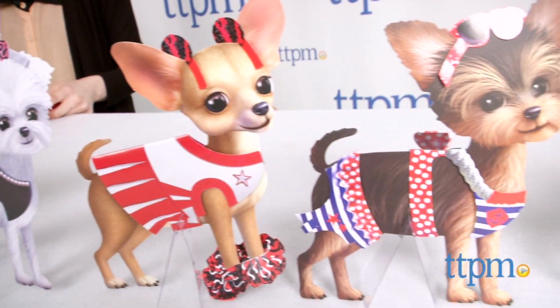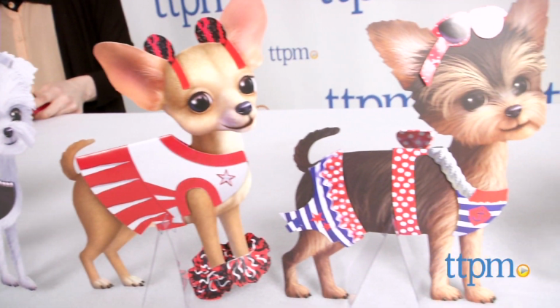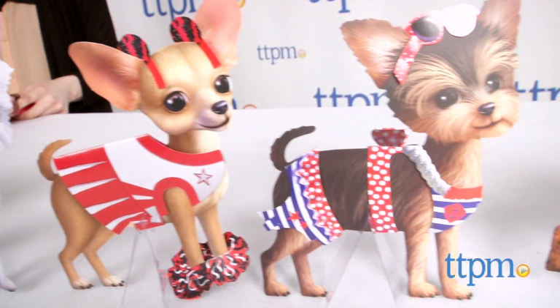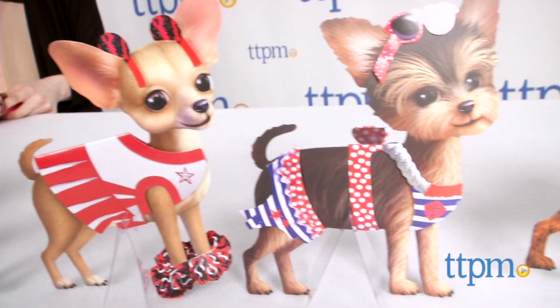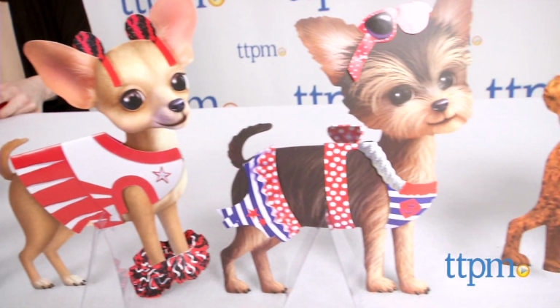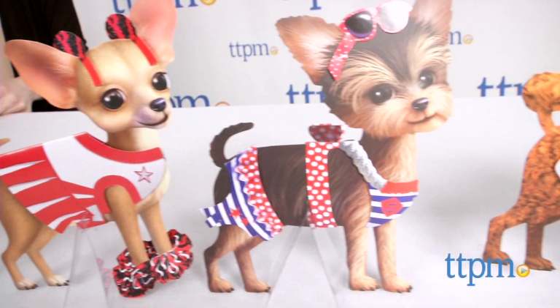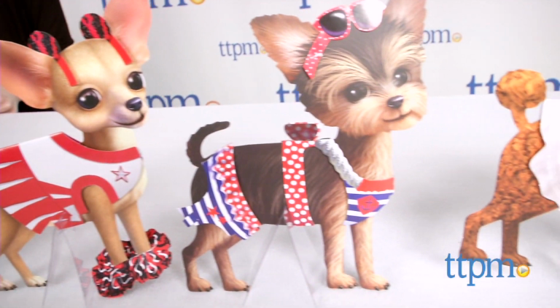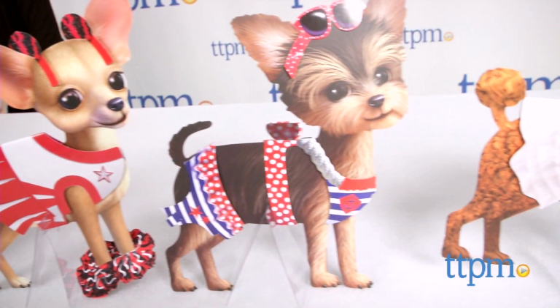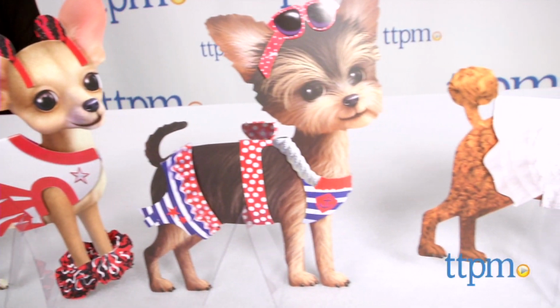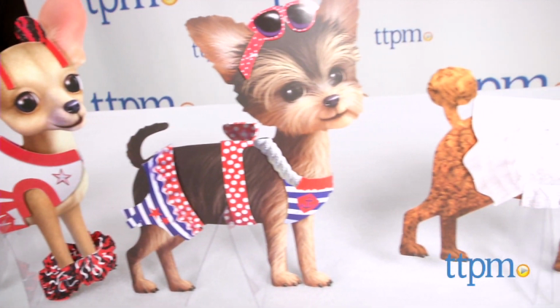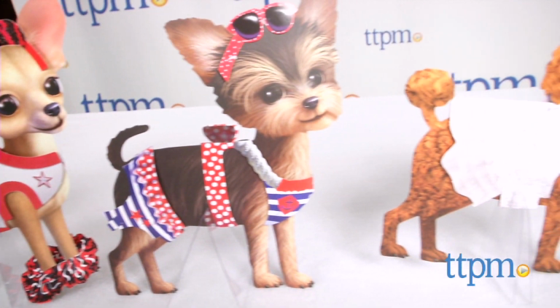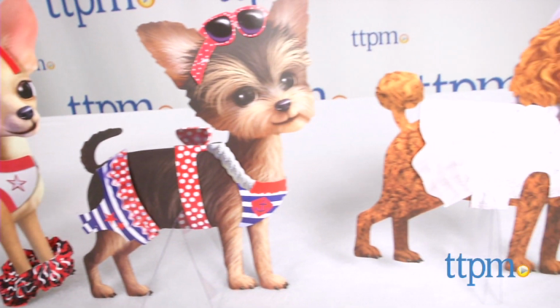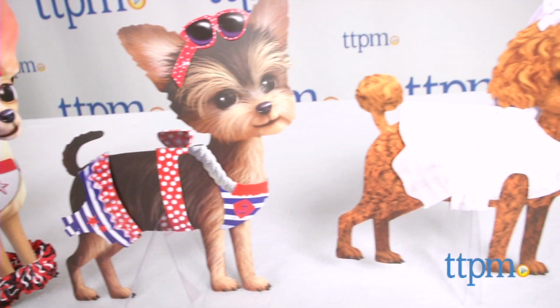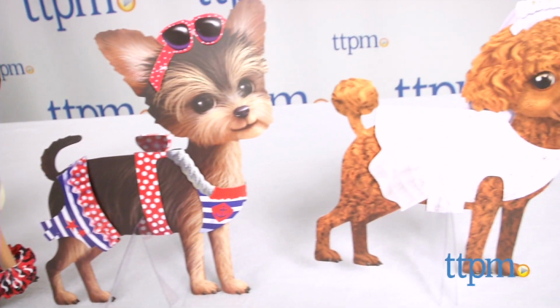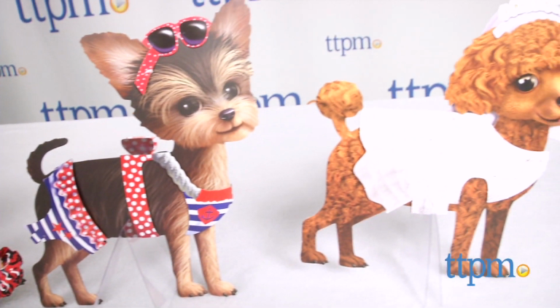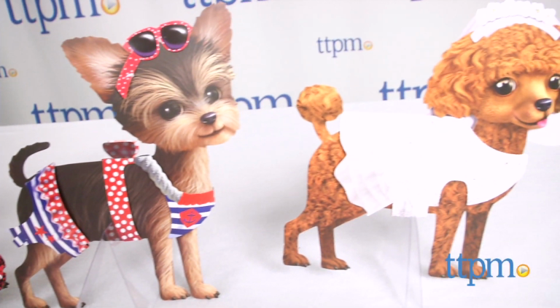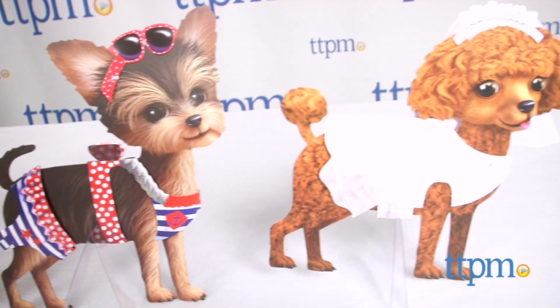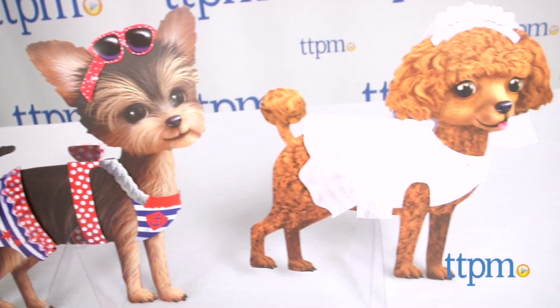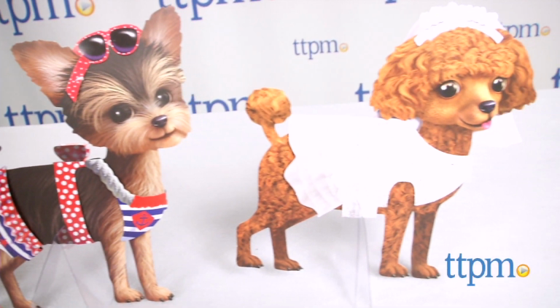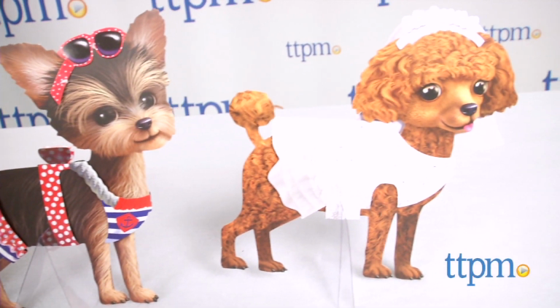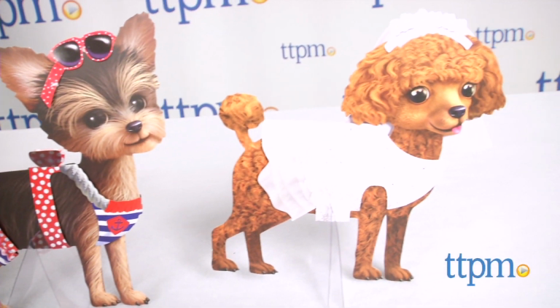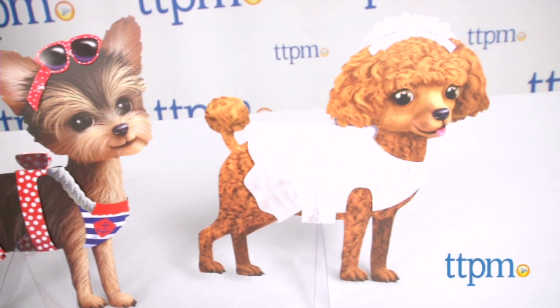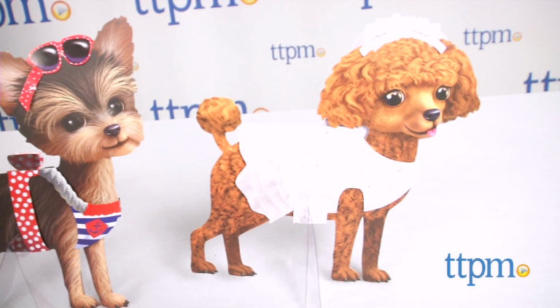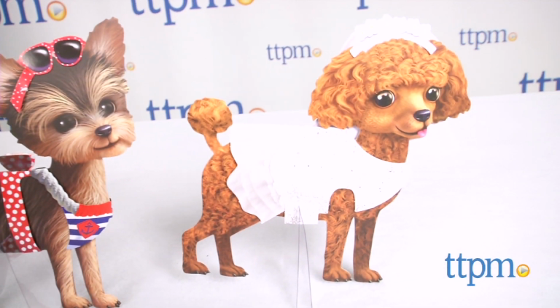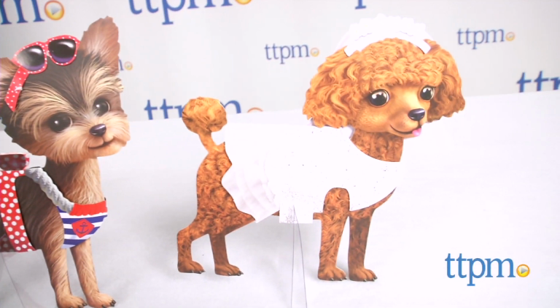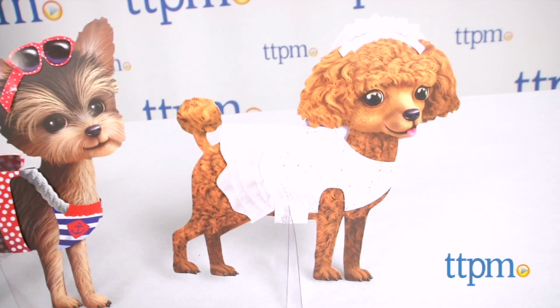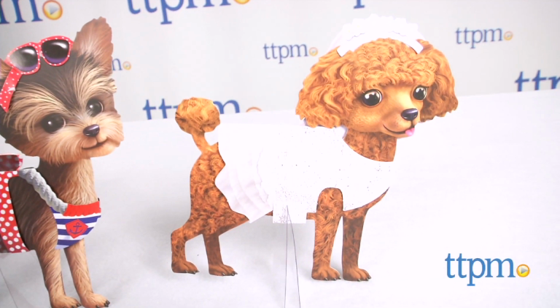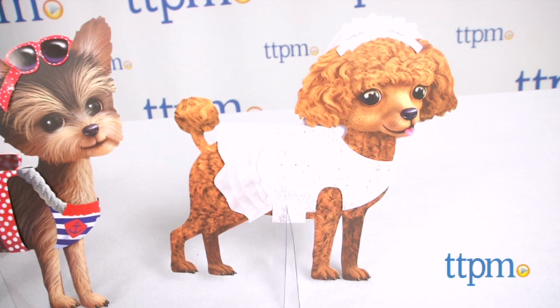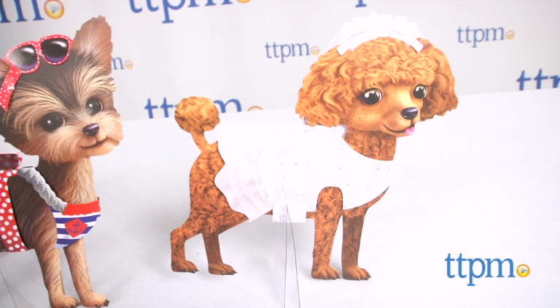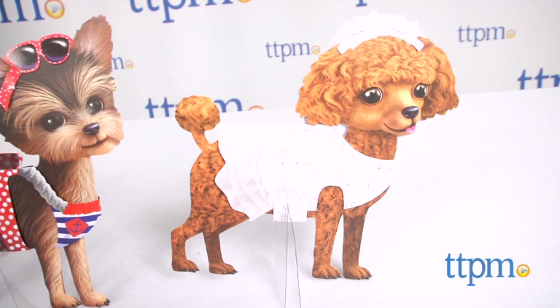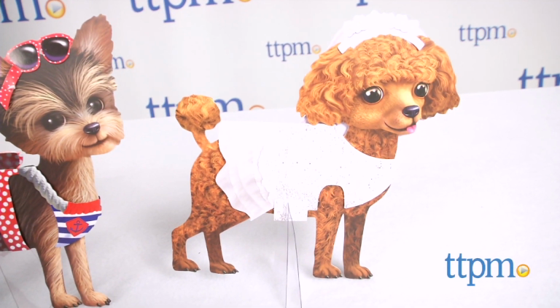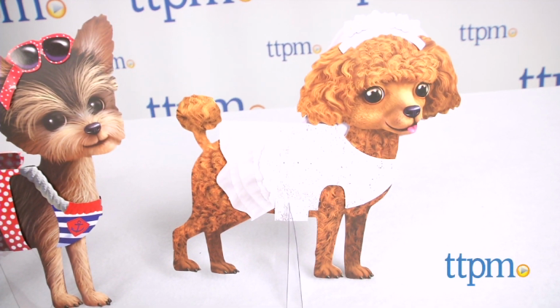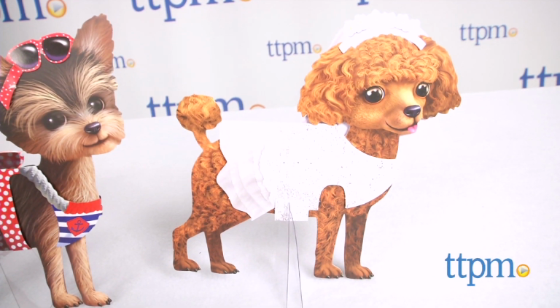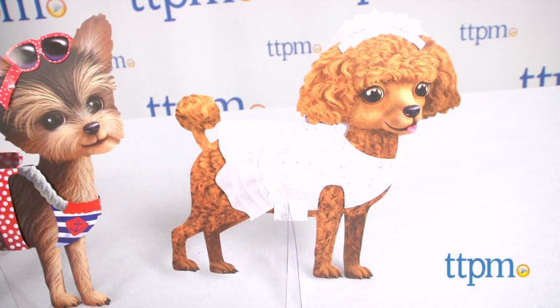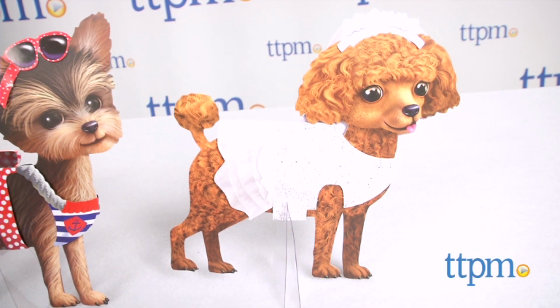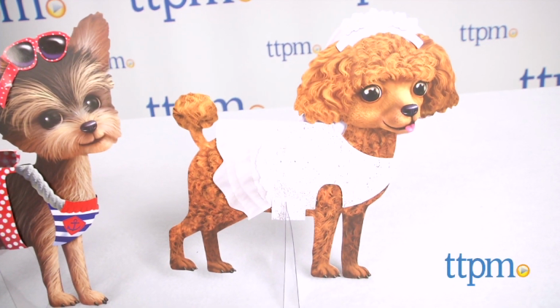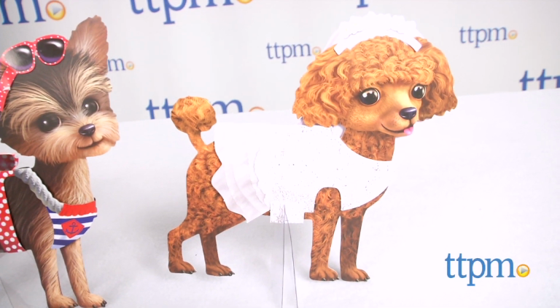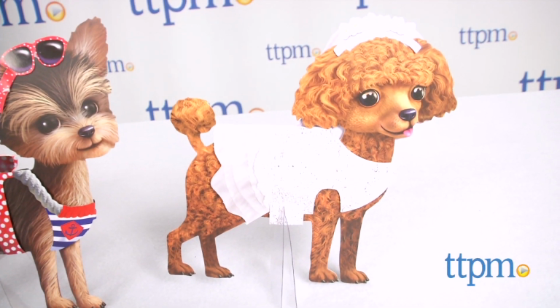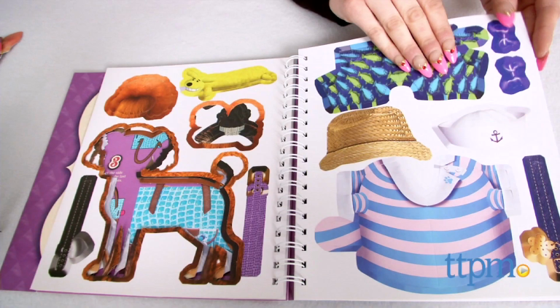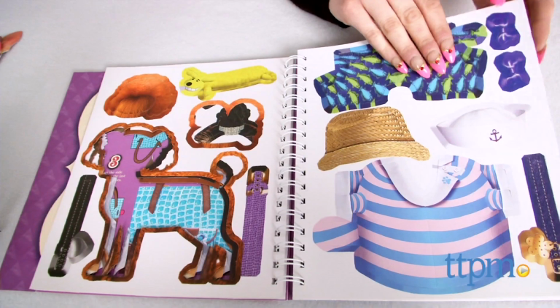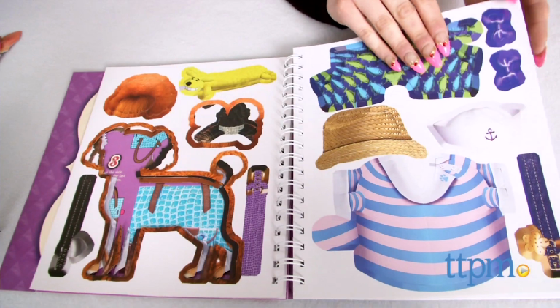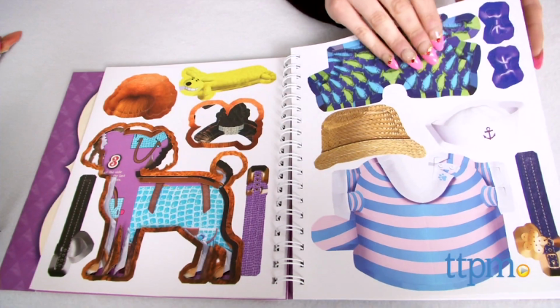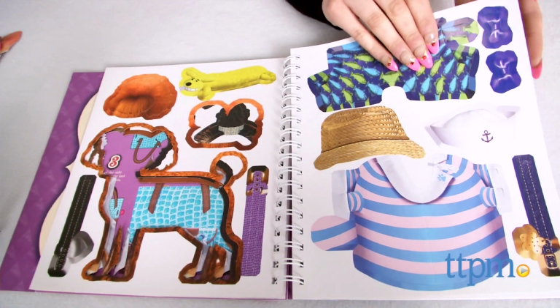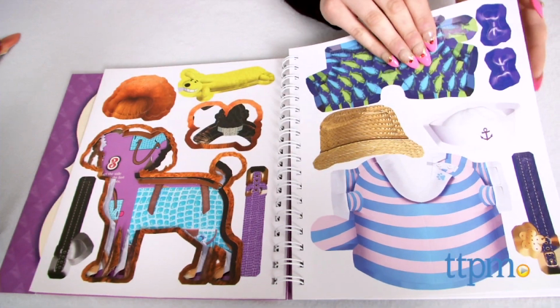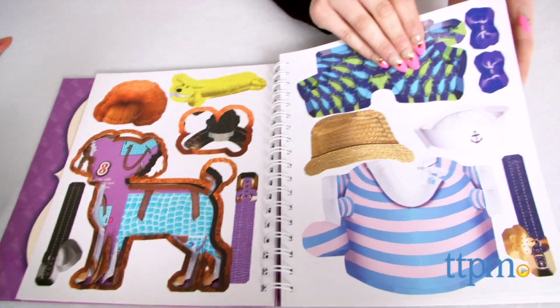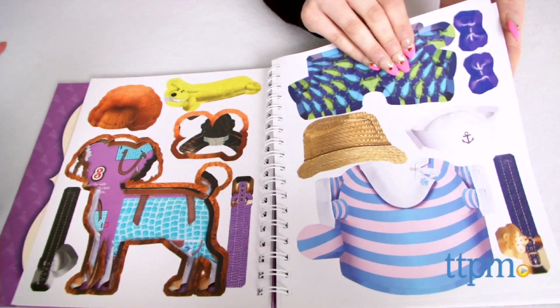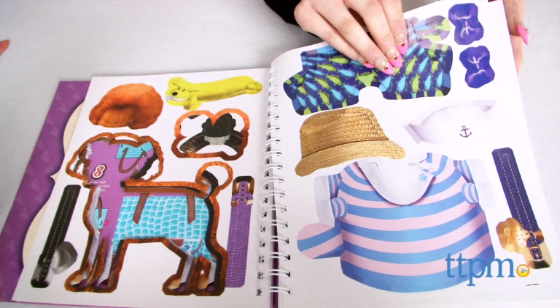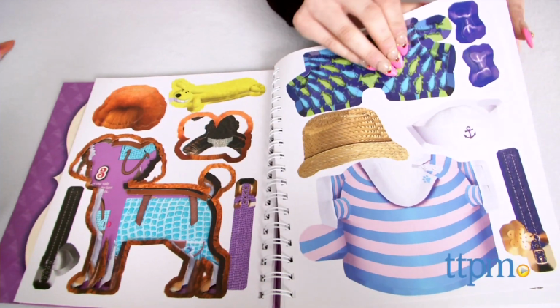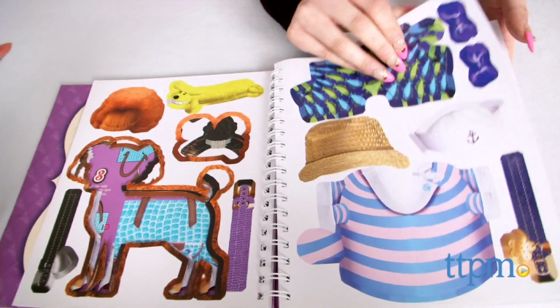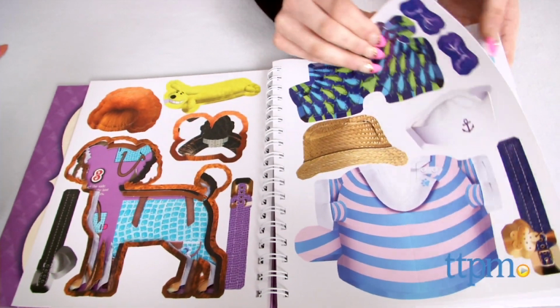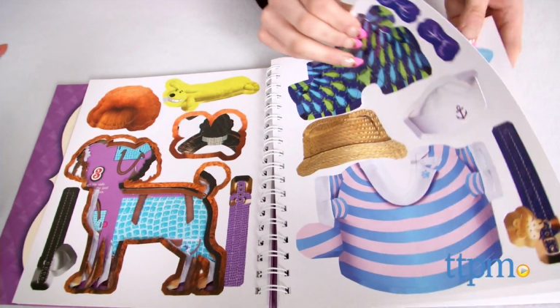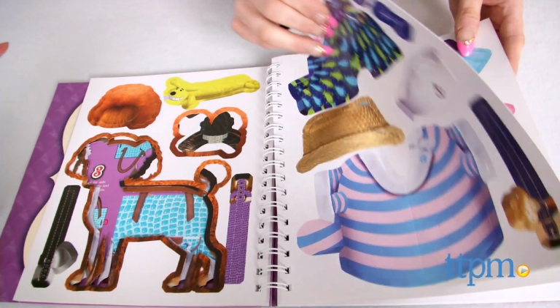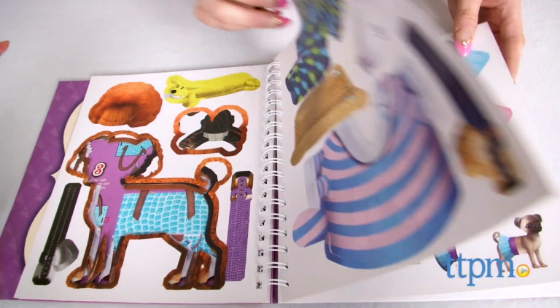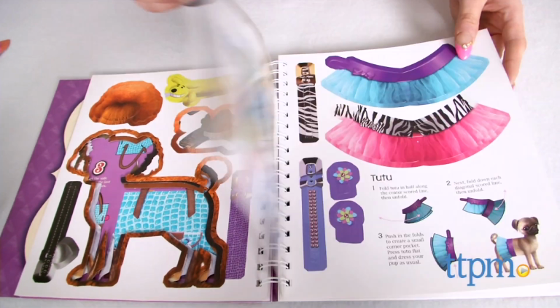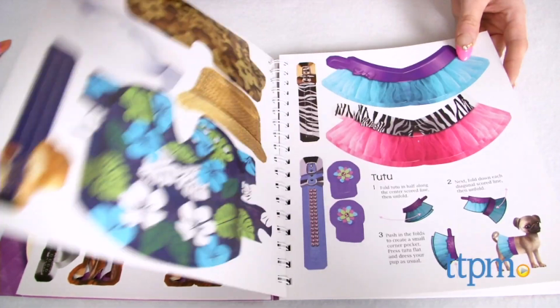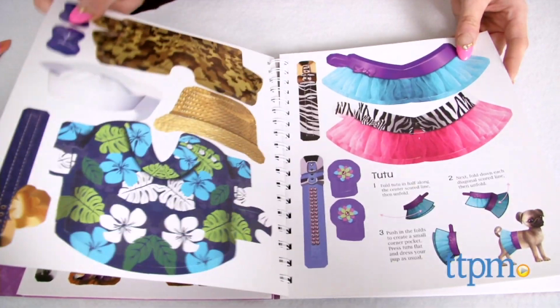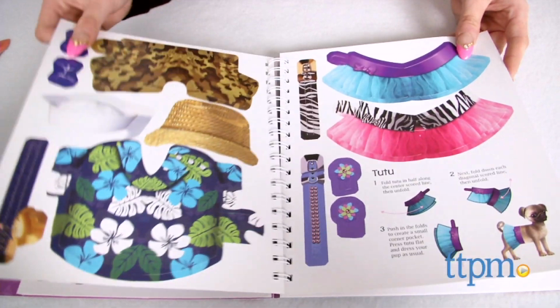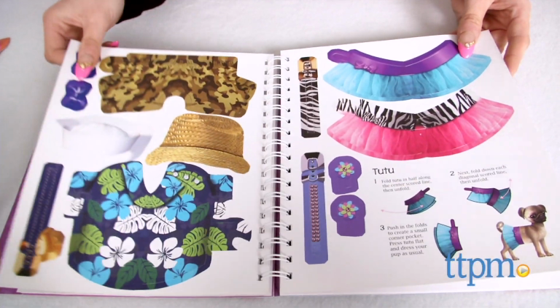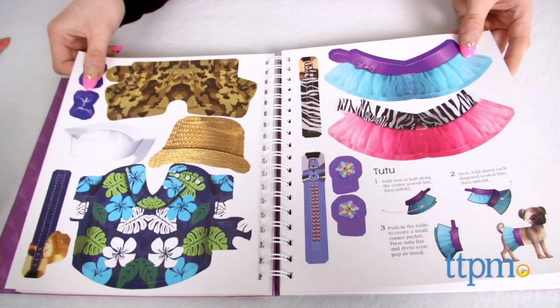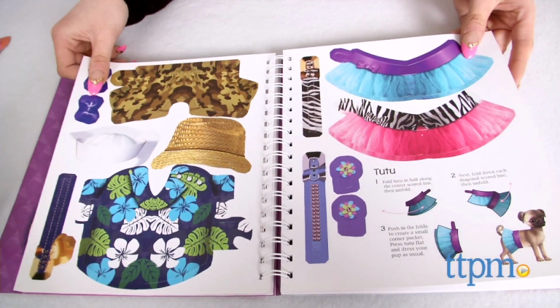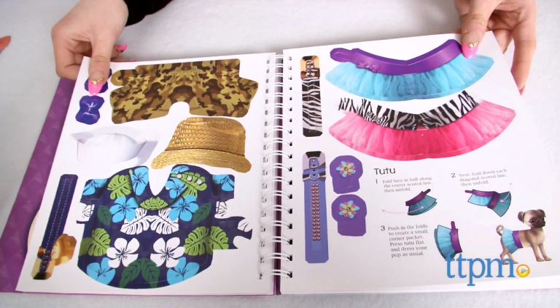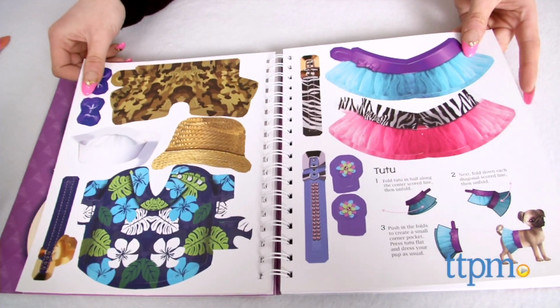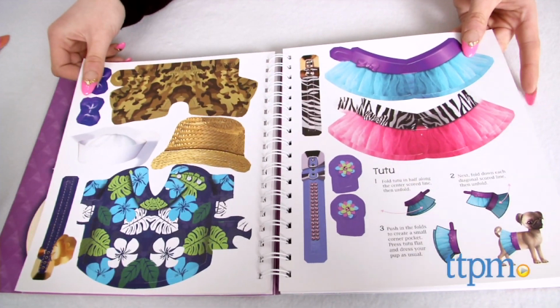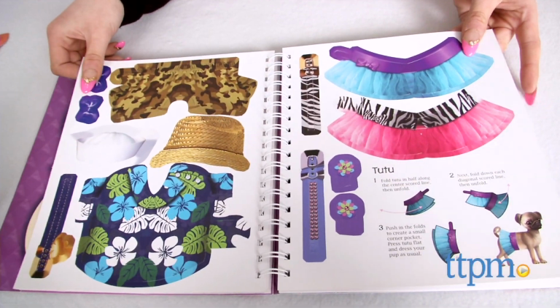You also get a carrier and tons of fun outfits and accessories. The clothing is reversible so you get two looks in each piece.